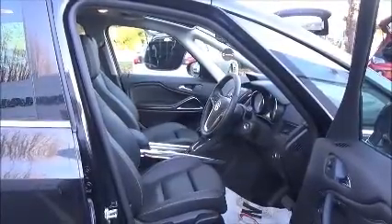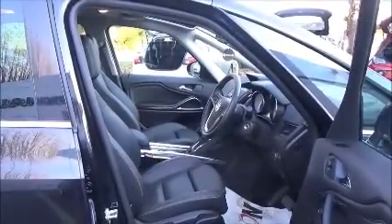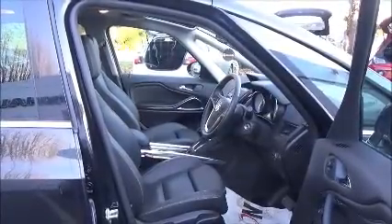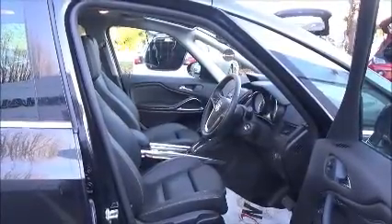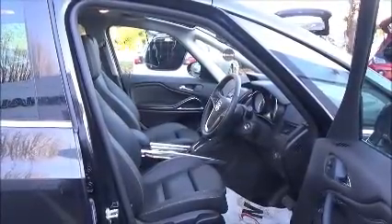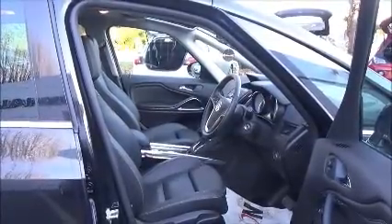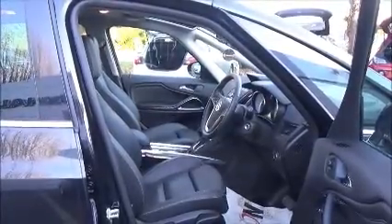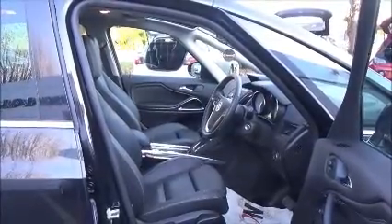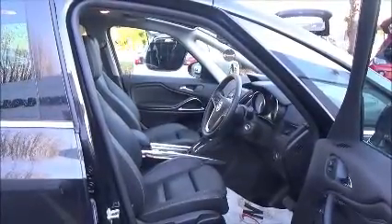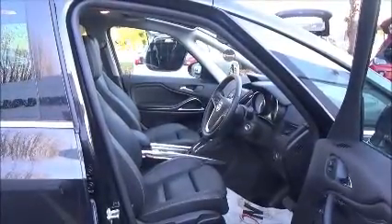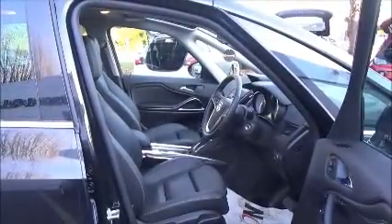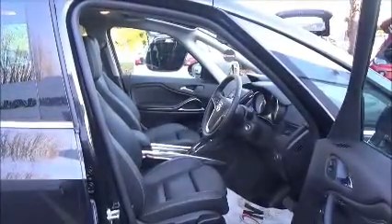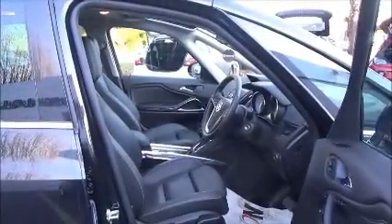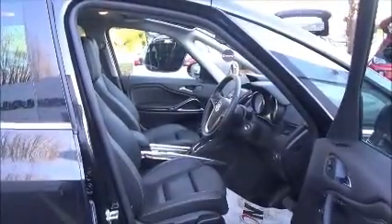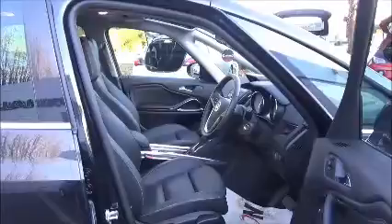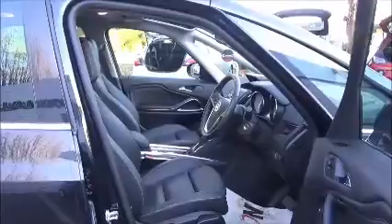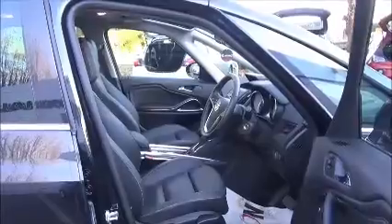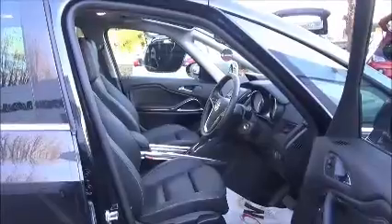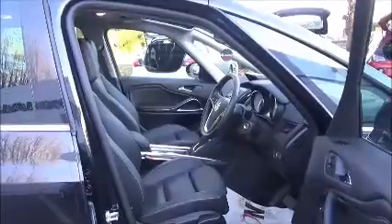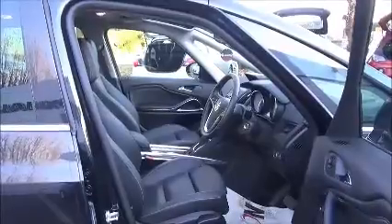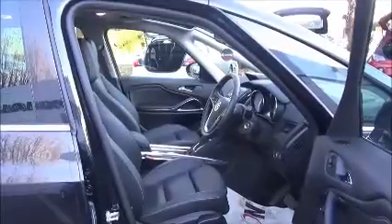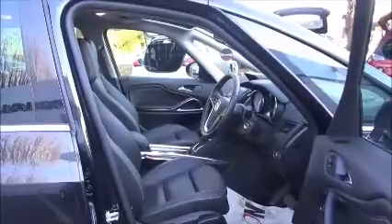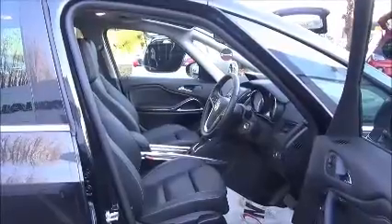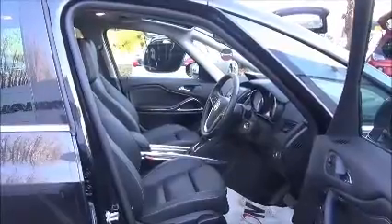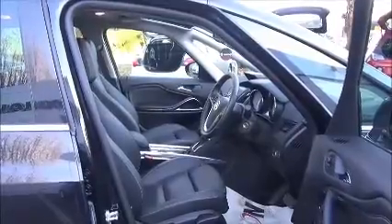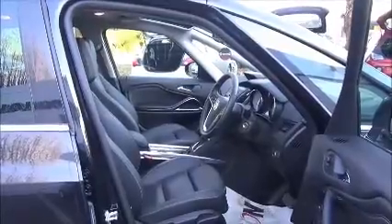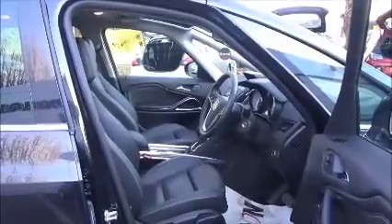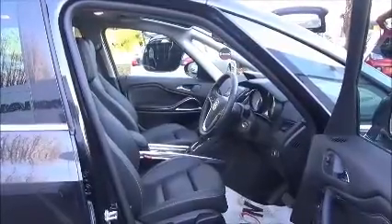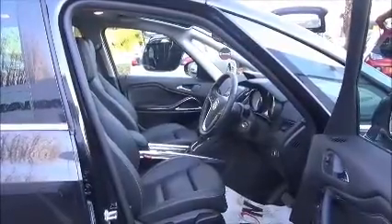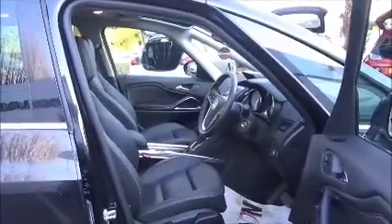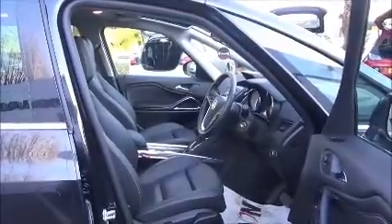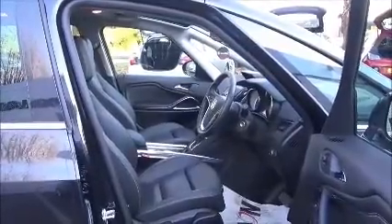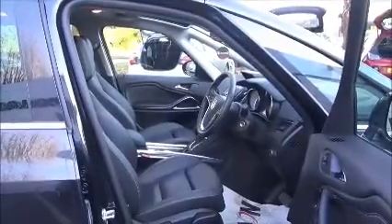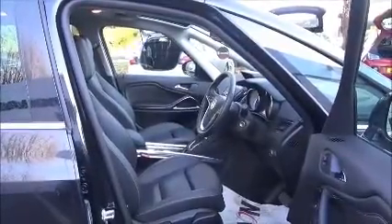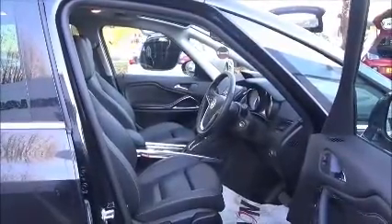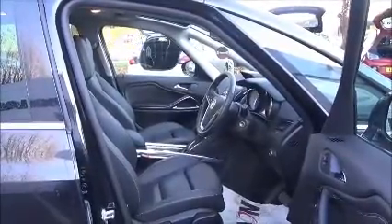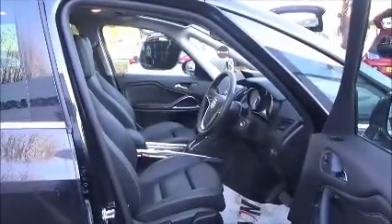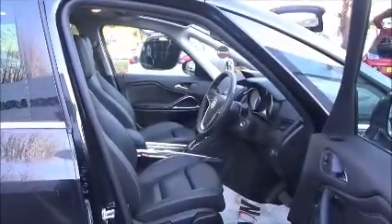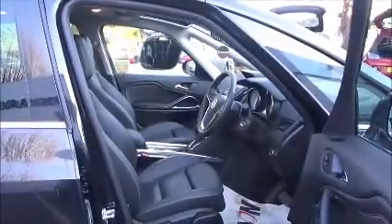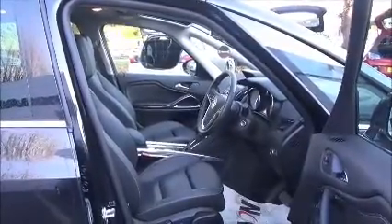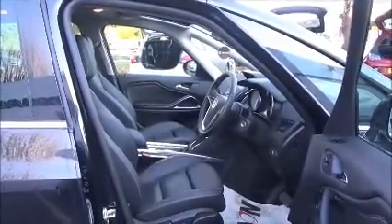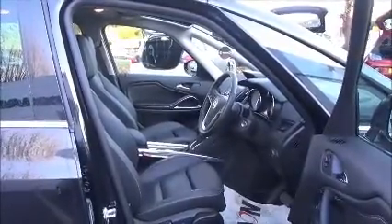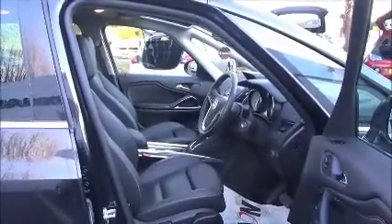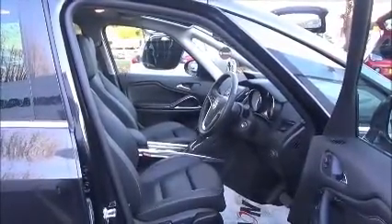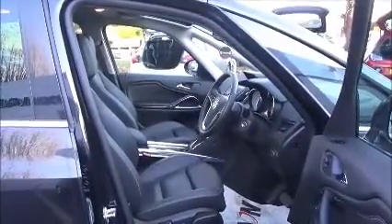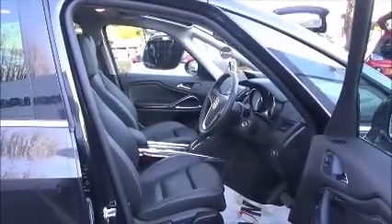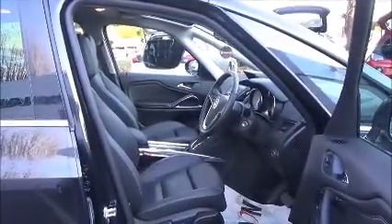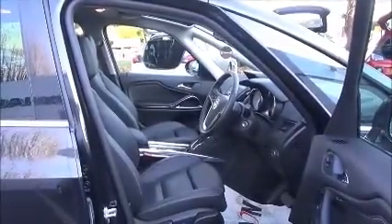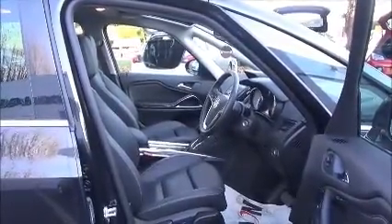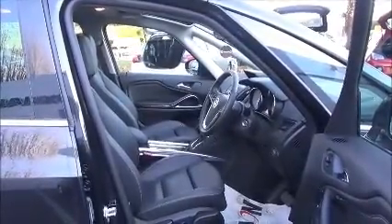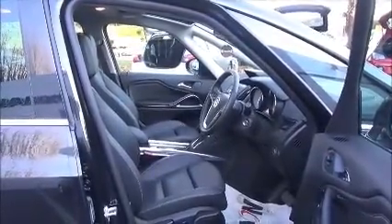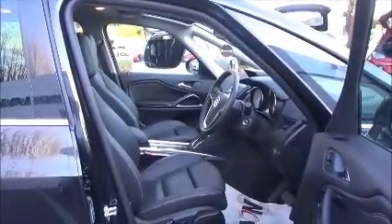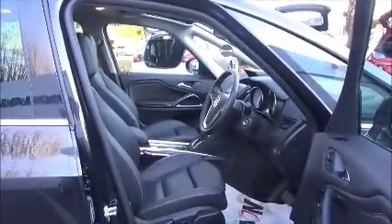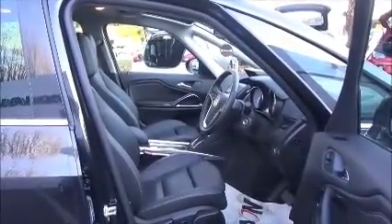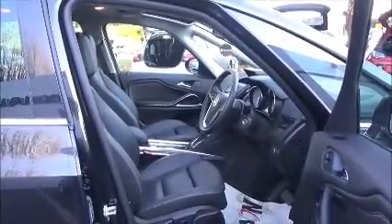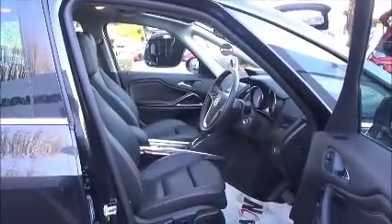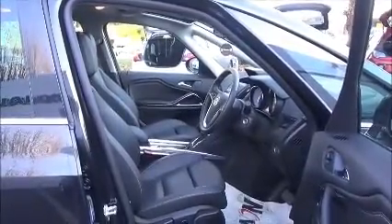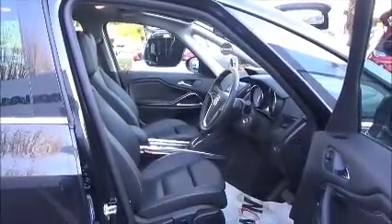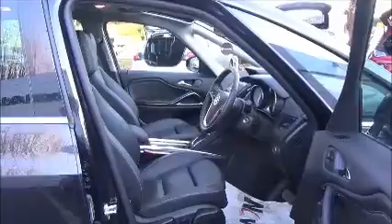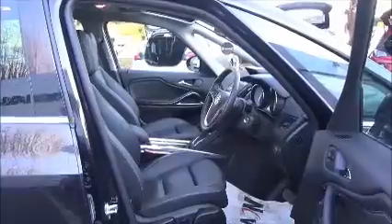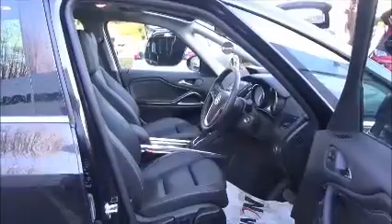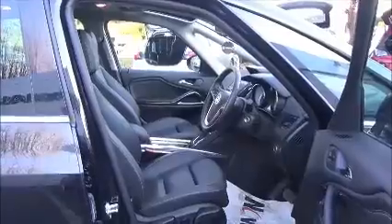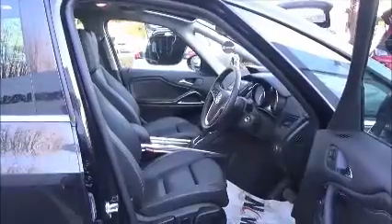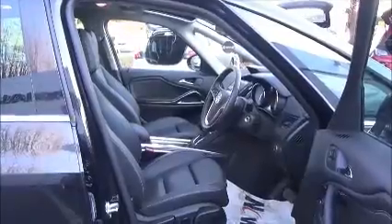Lots of storage space with side pockets, cup holders and an armrest too. So lots of features to make the drive even more enjoyable.